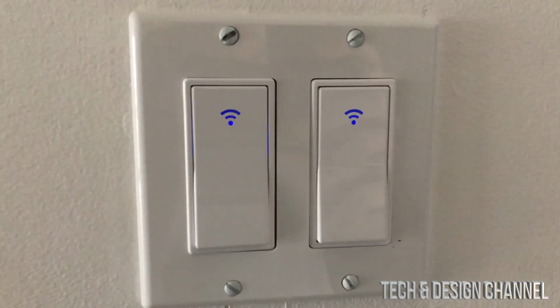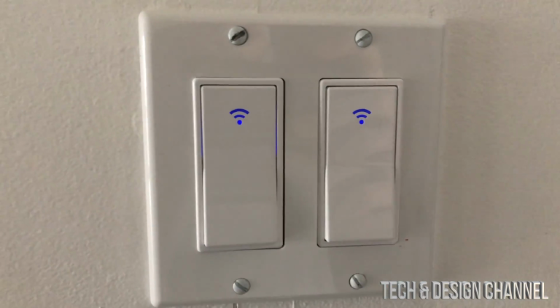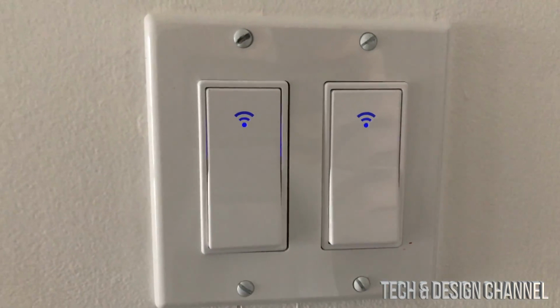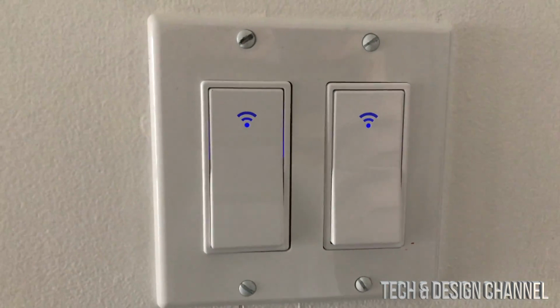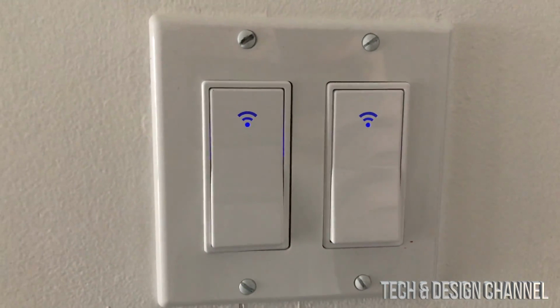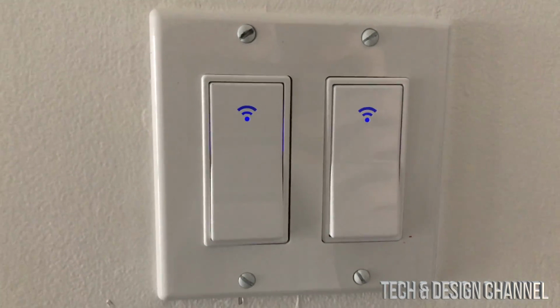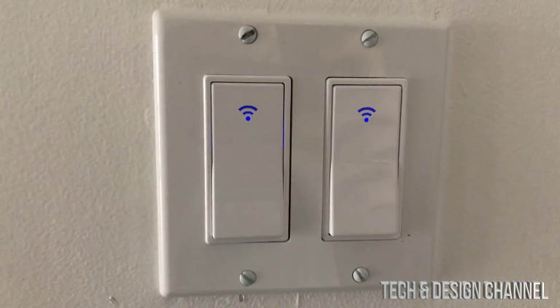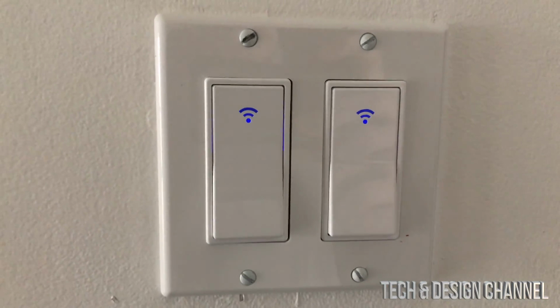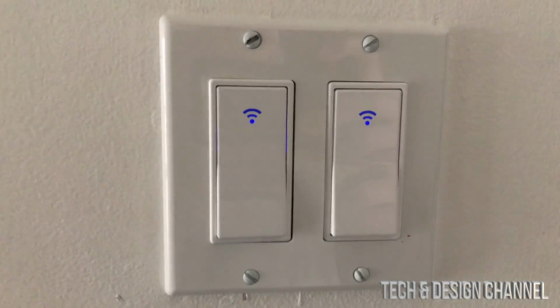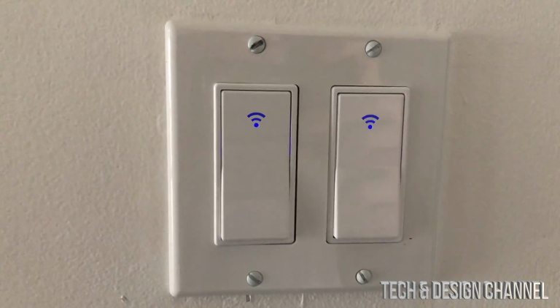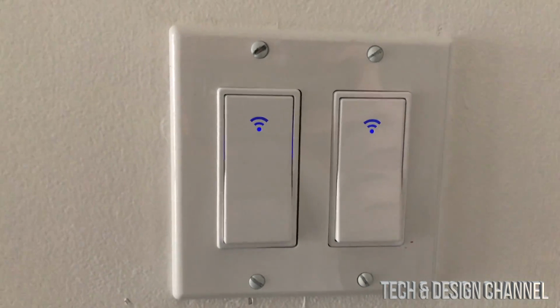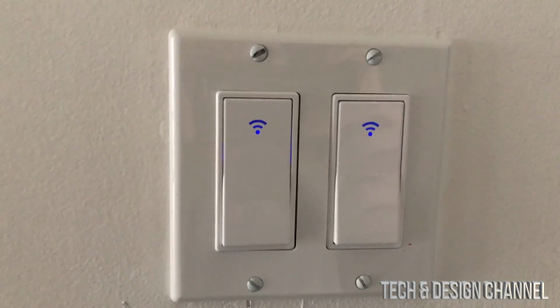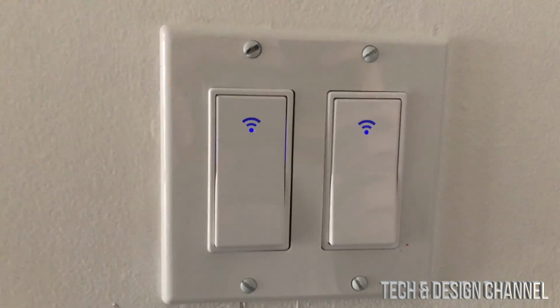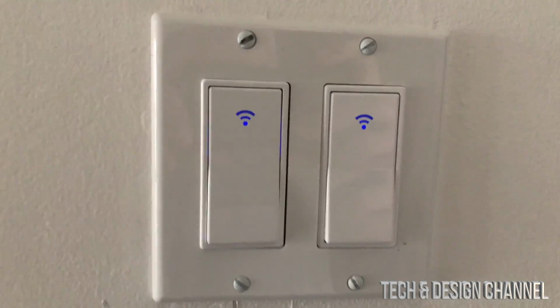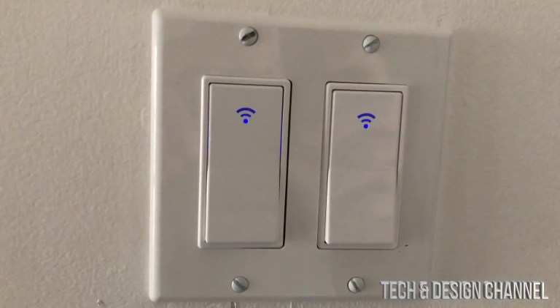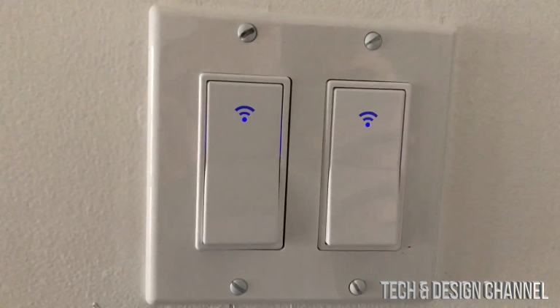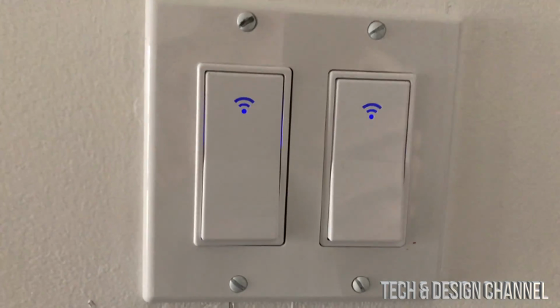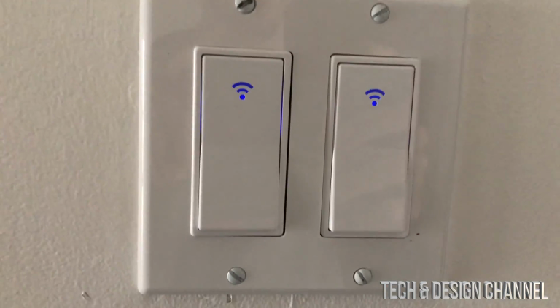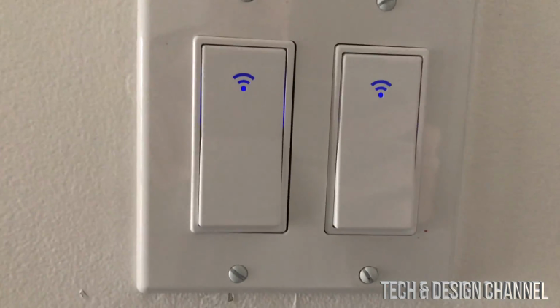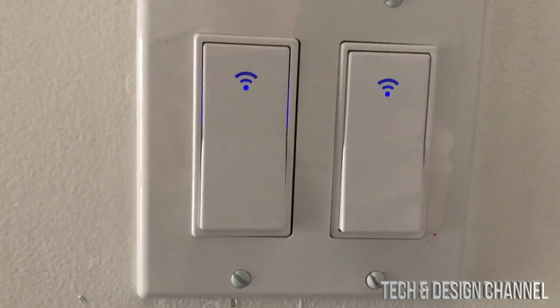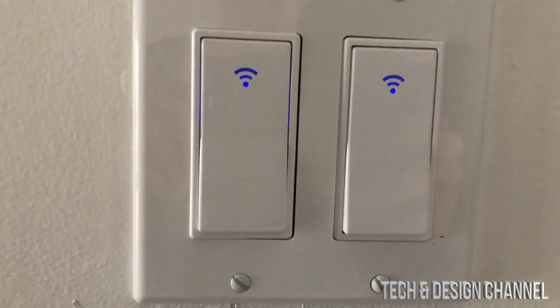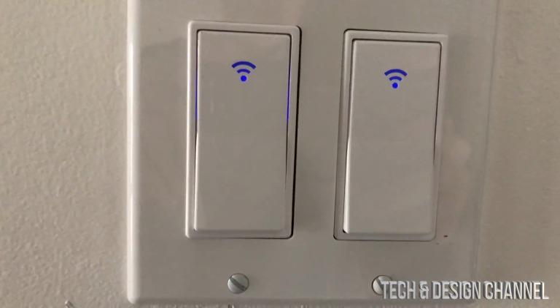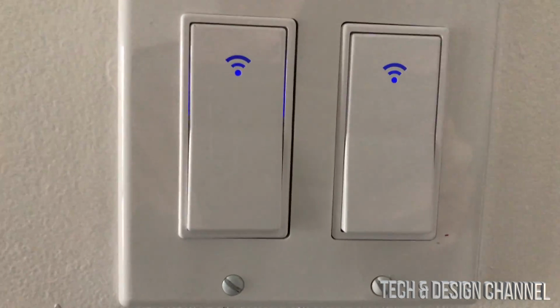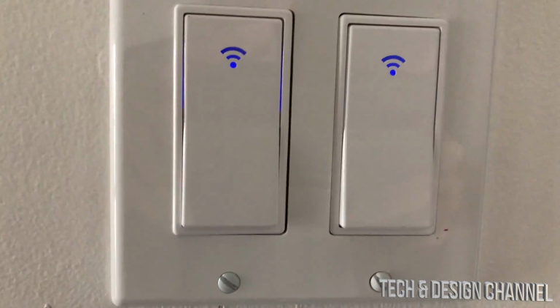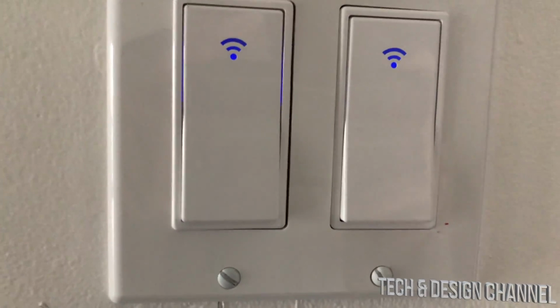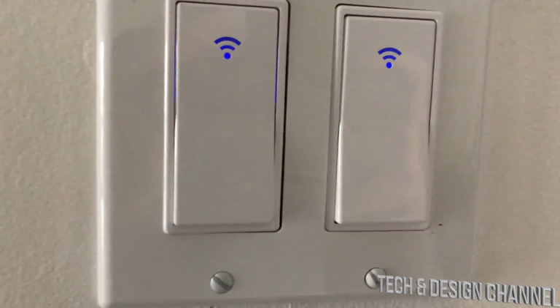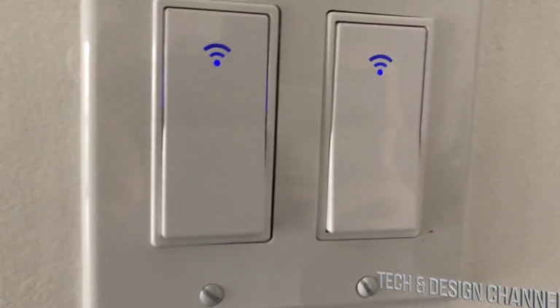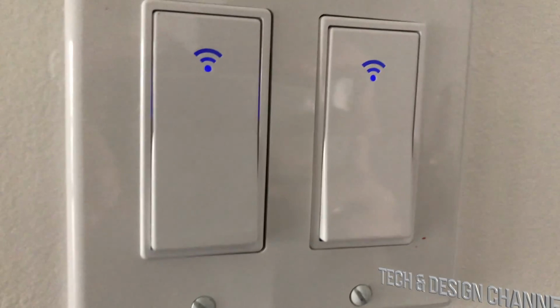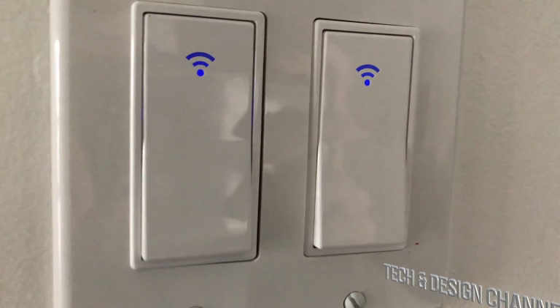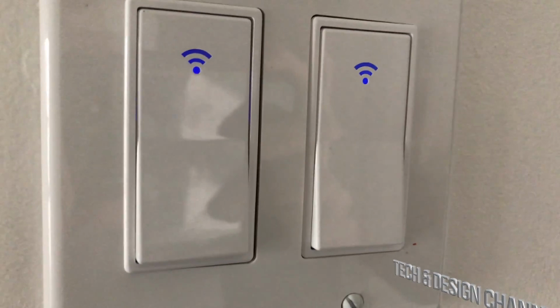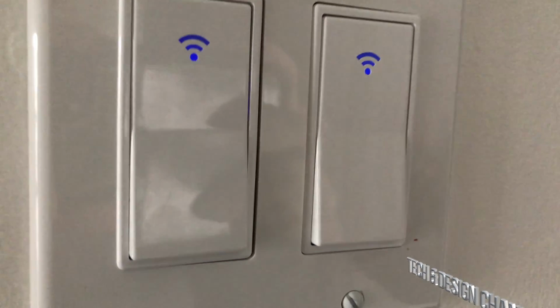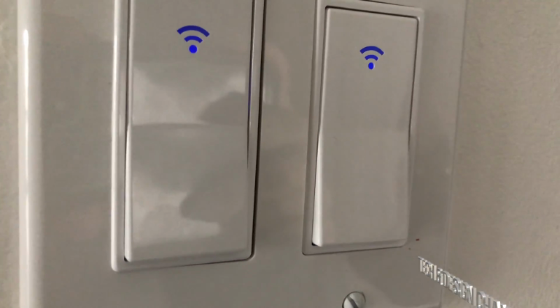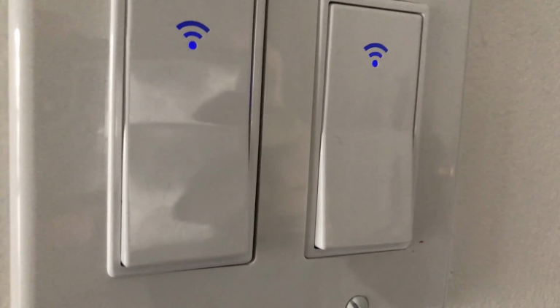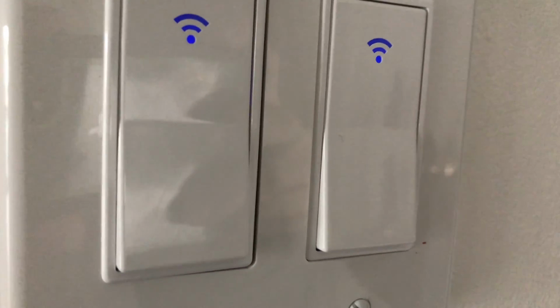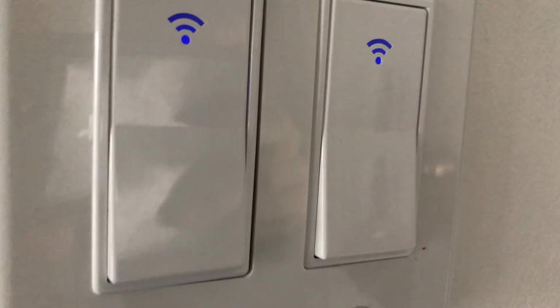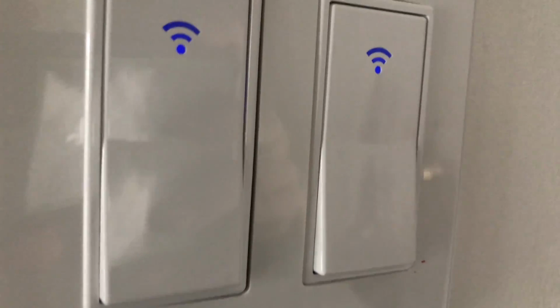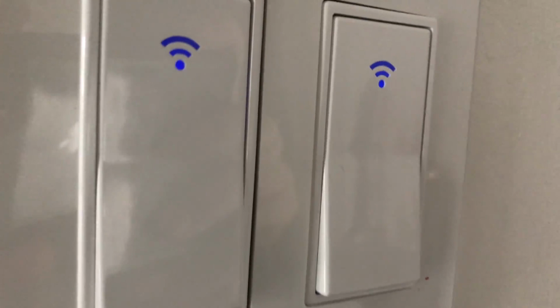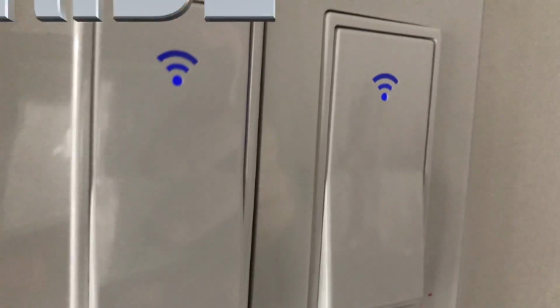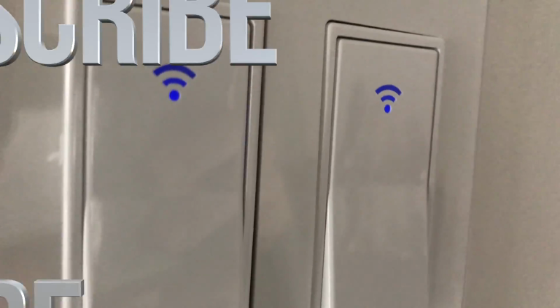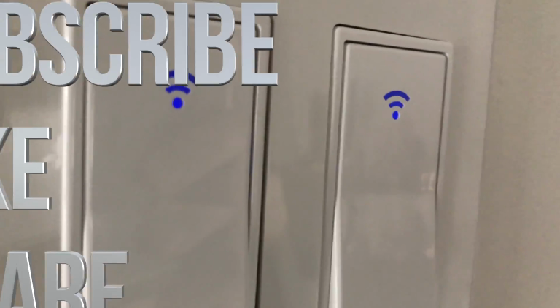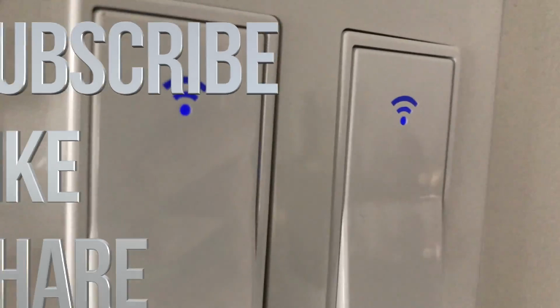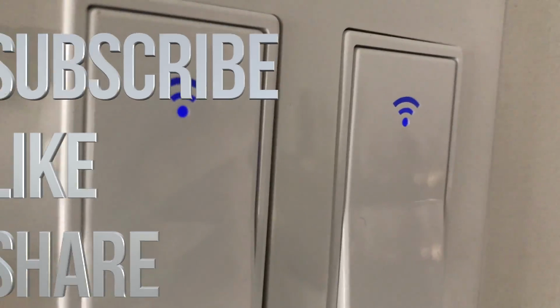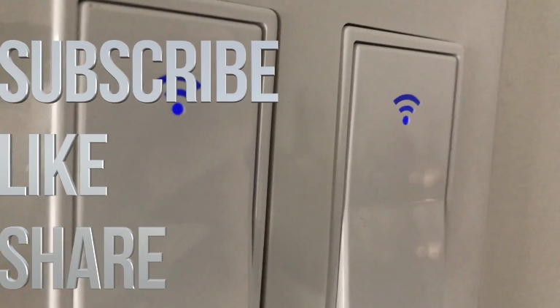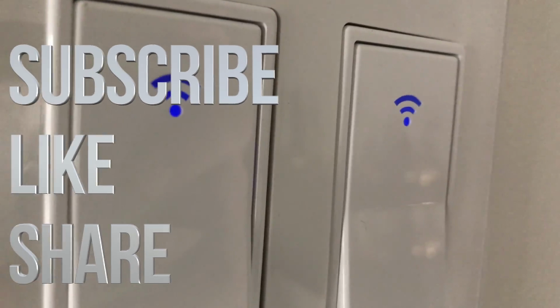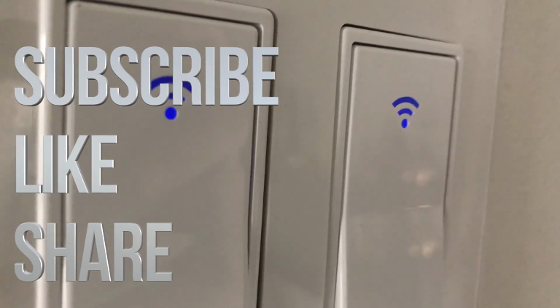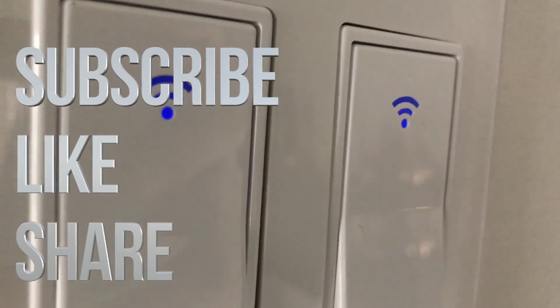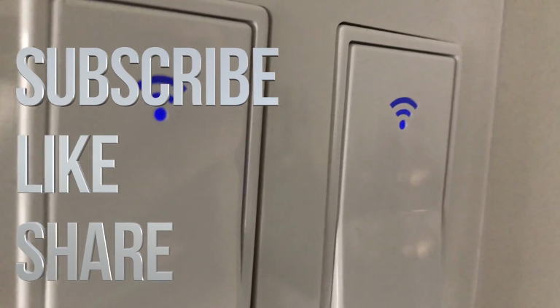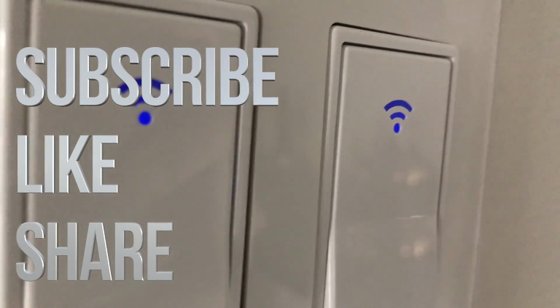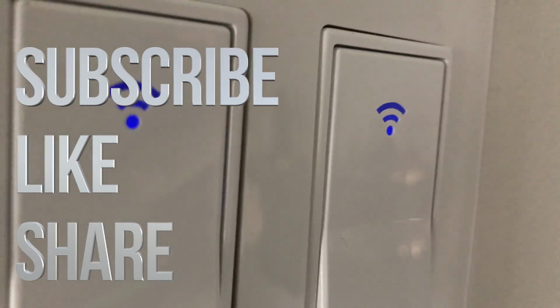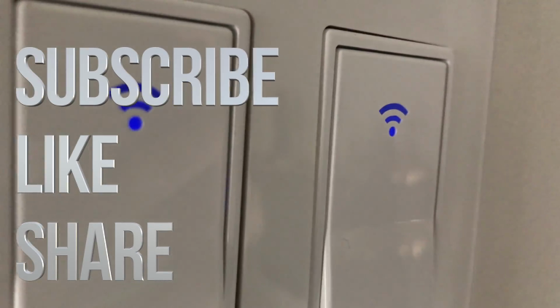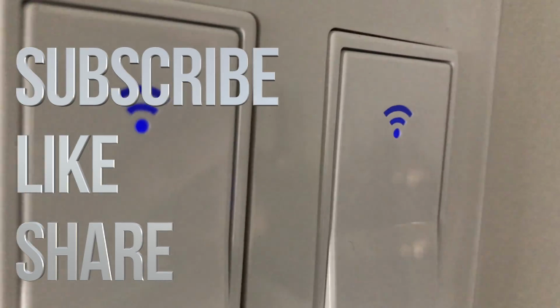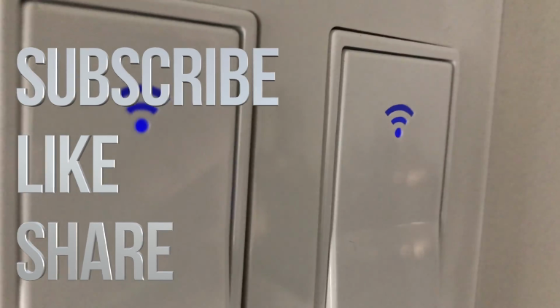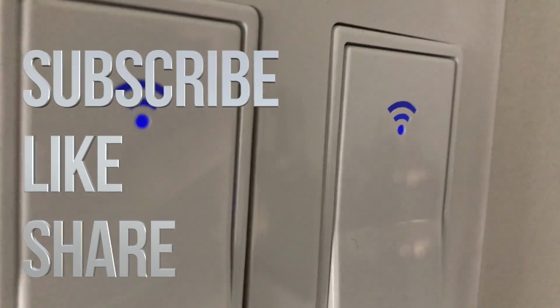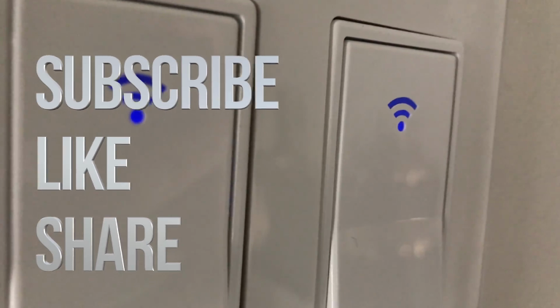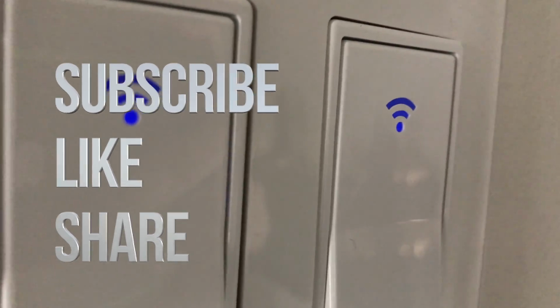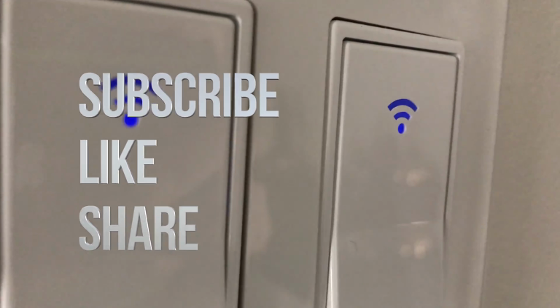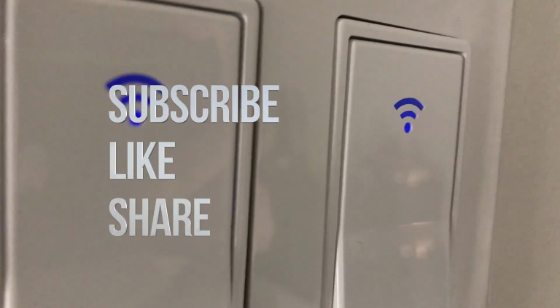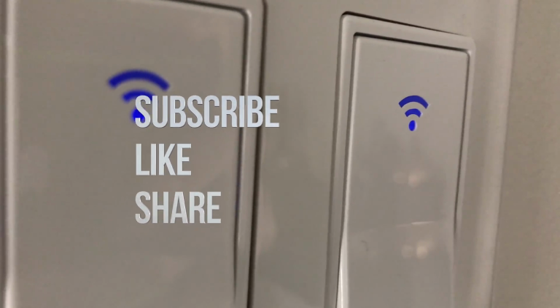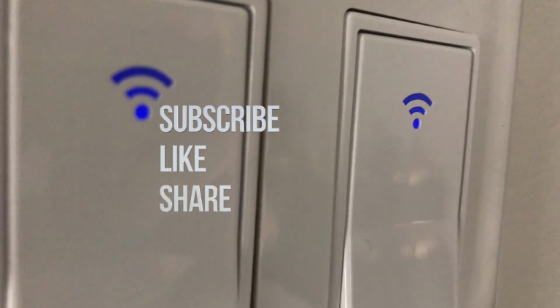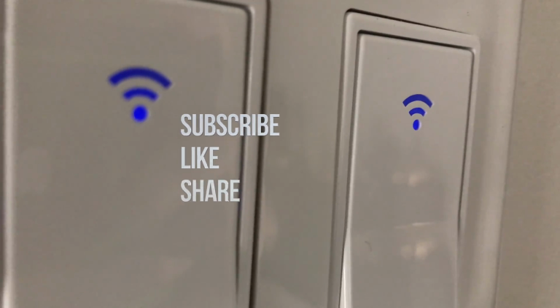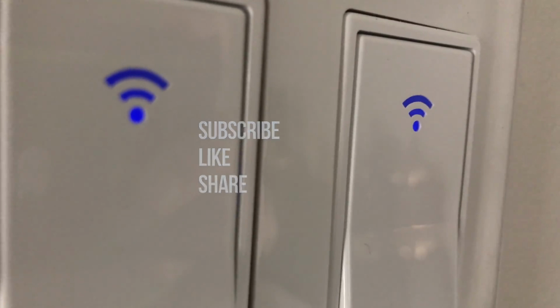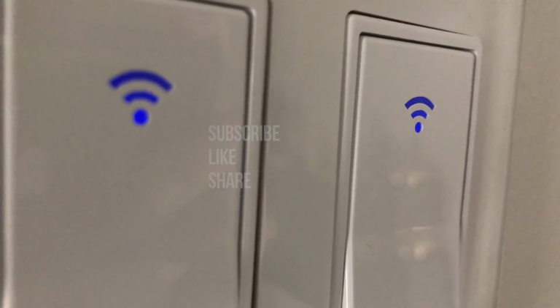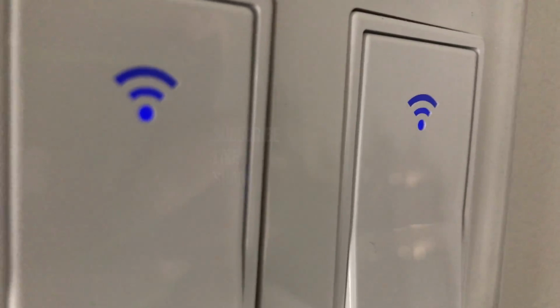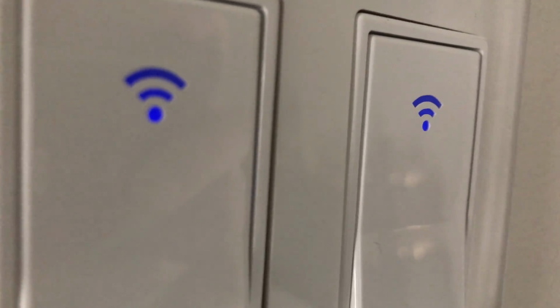Anyway, that would be it for this video. If you guys have any comments or questions, write them down in the comments area. Don't forget to subscribe and rate — thank you.